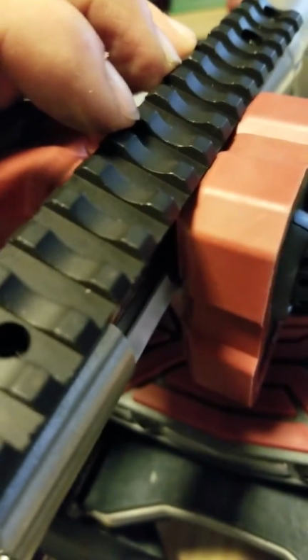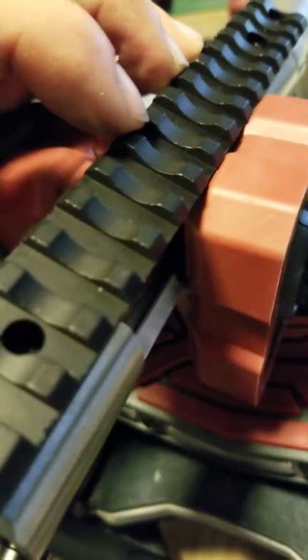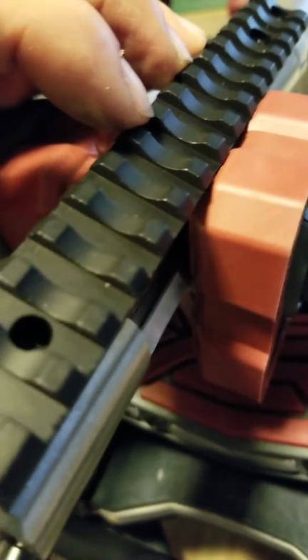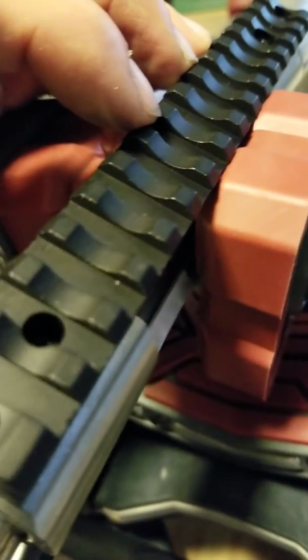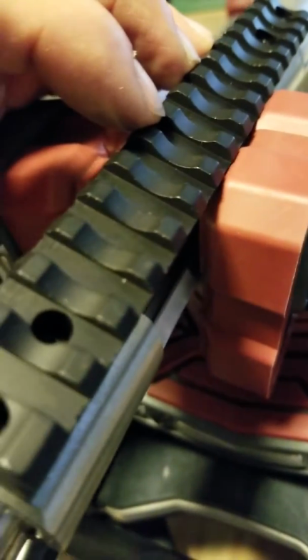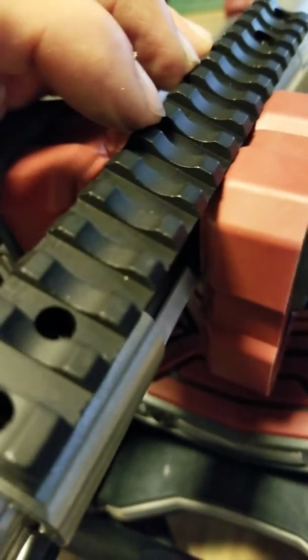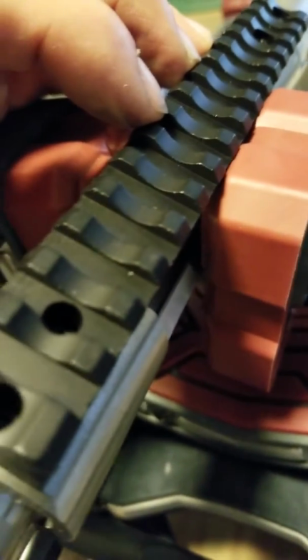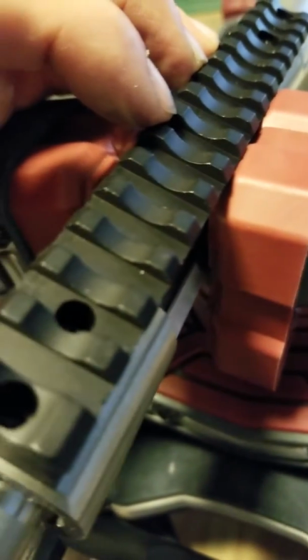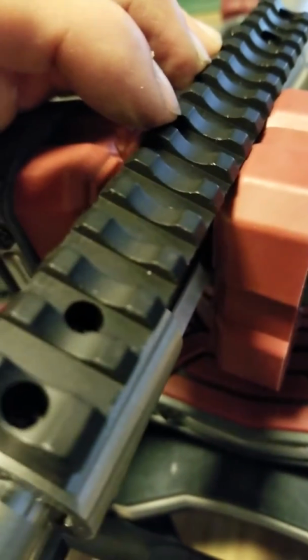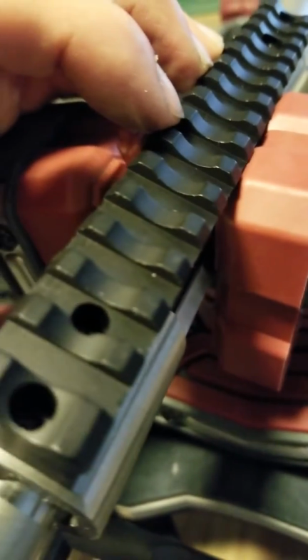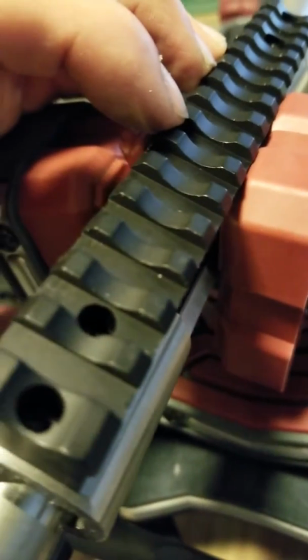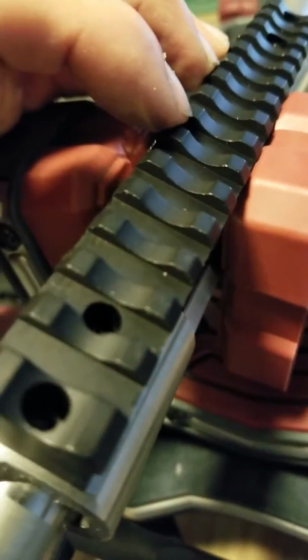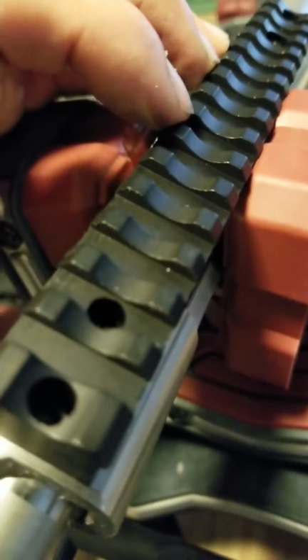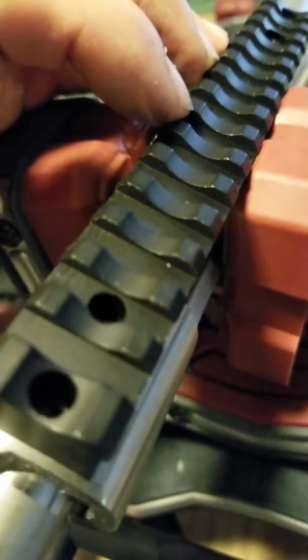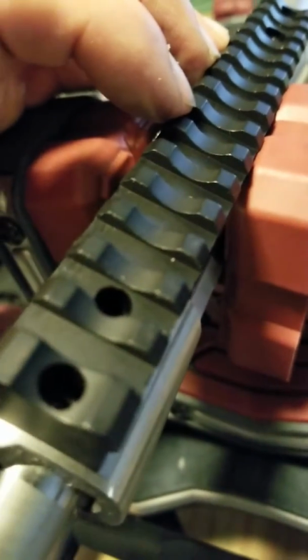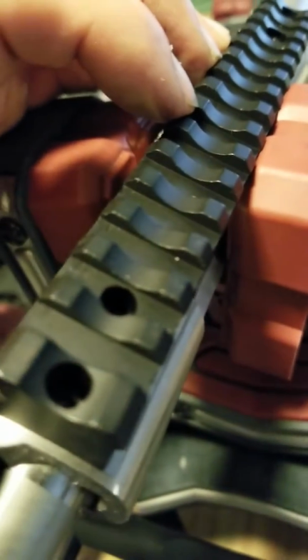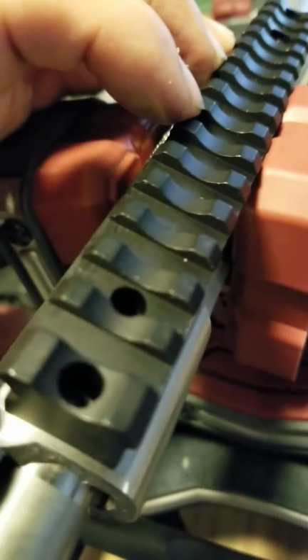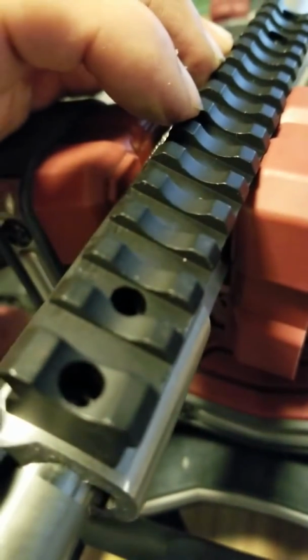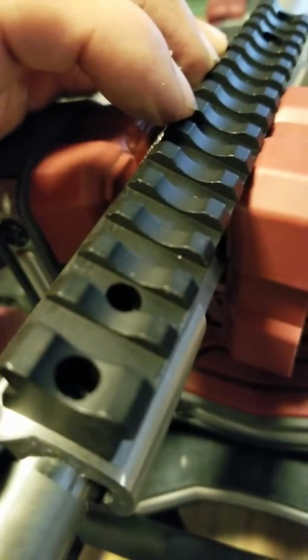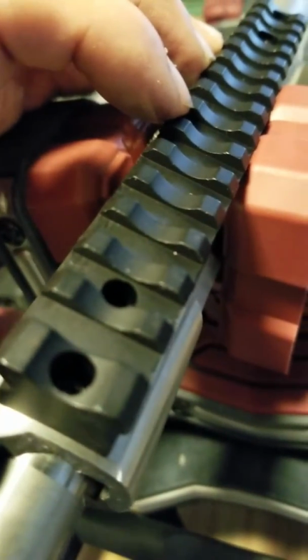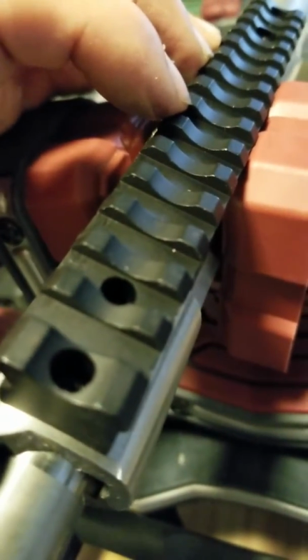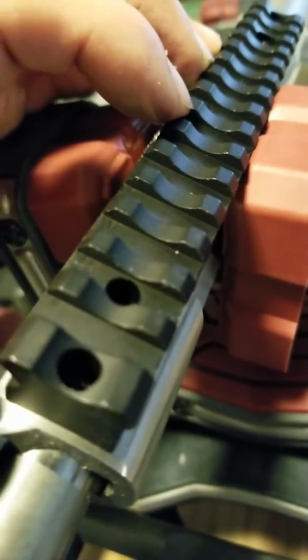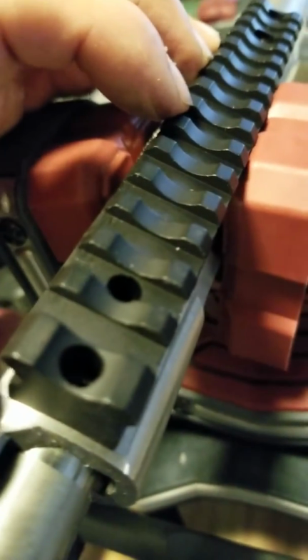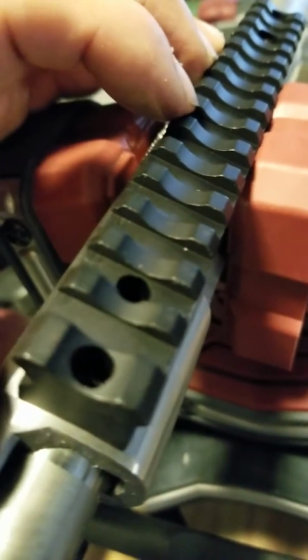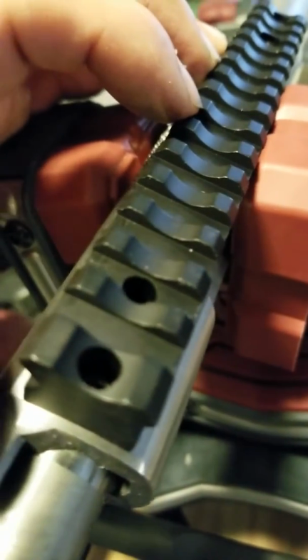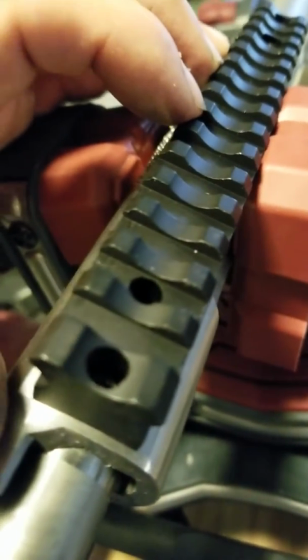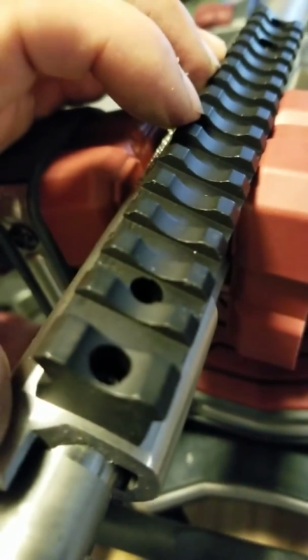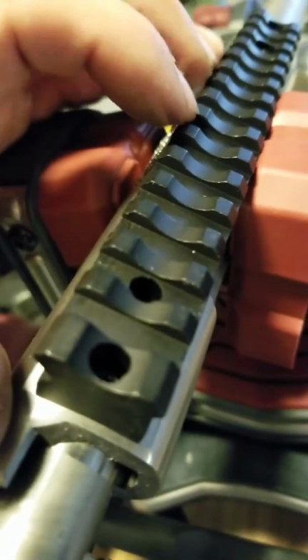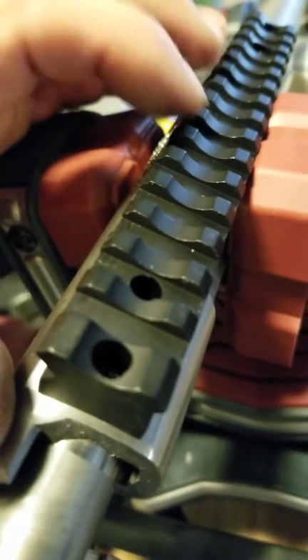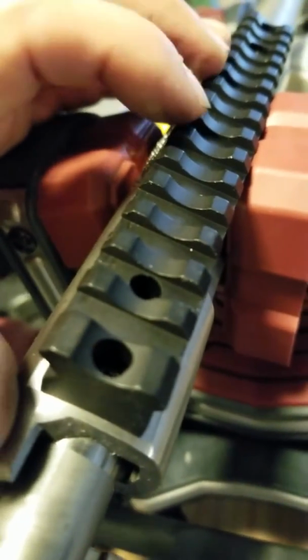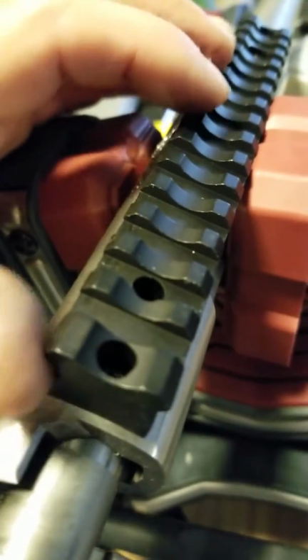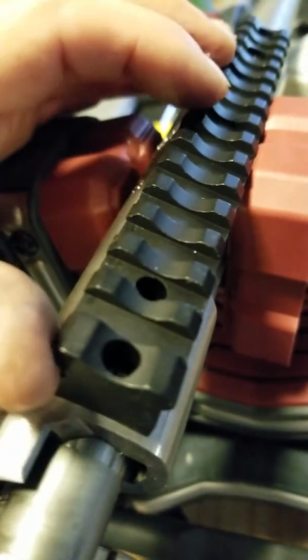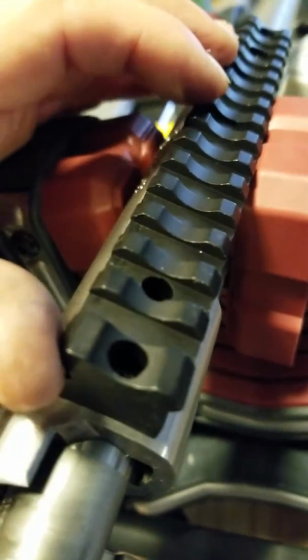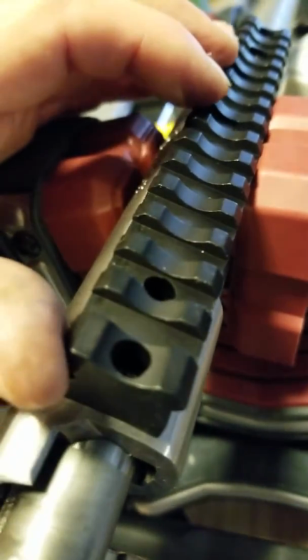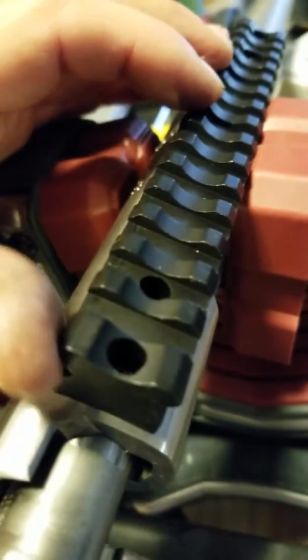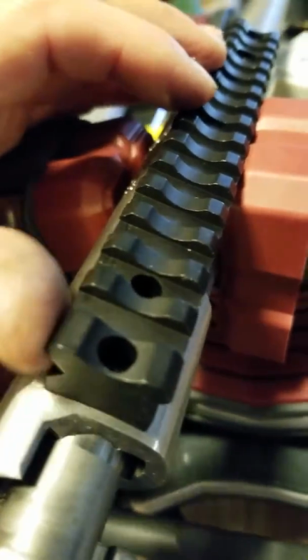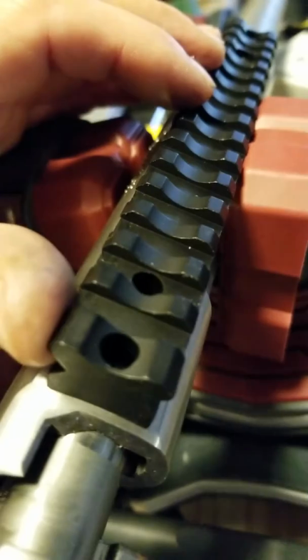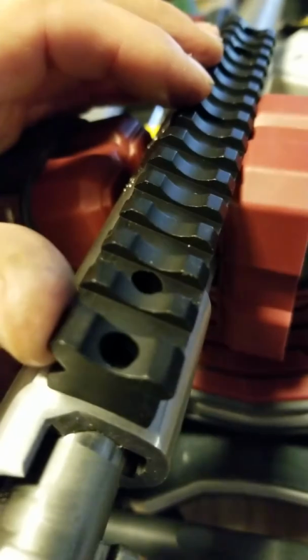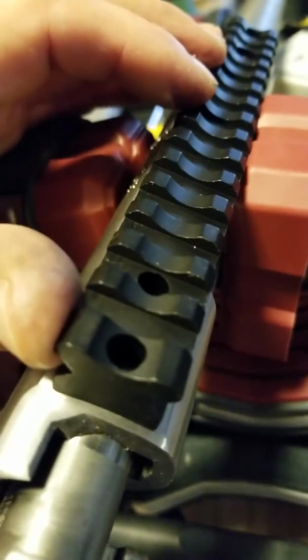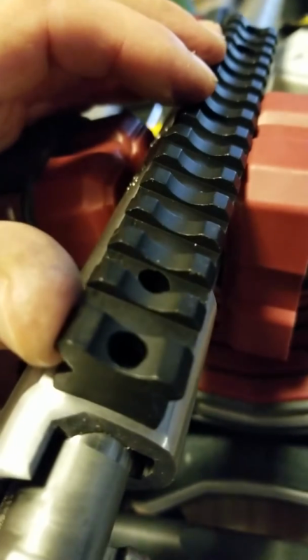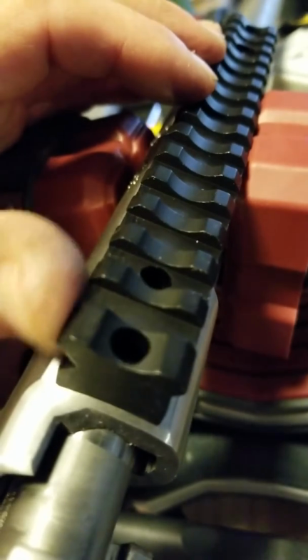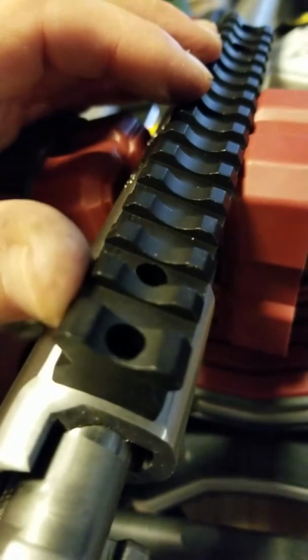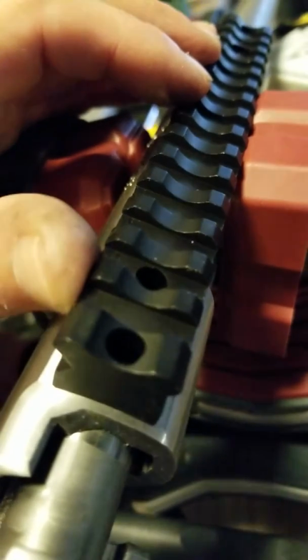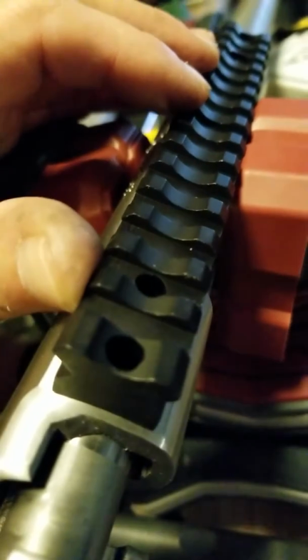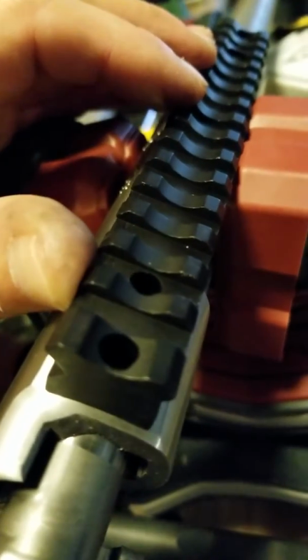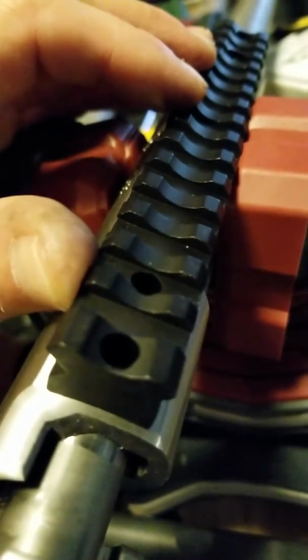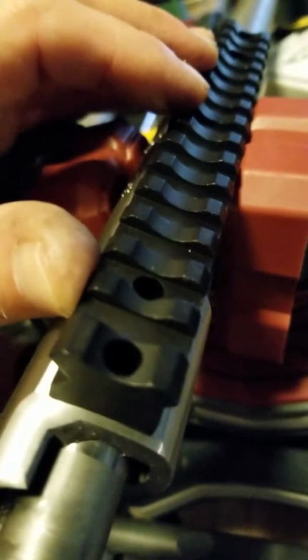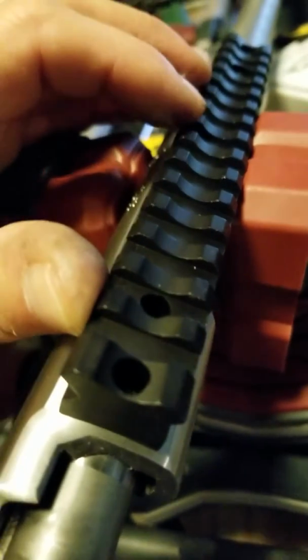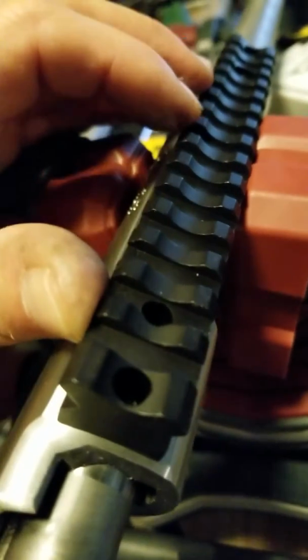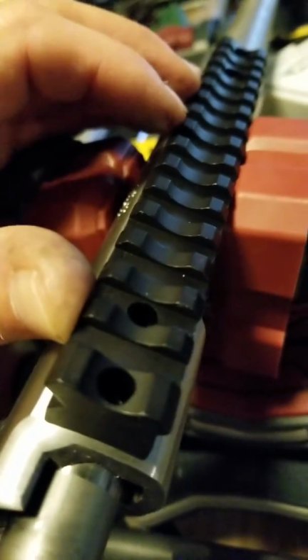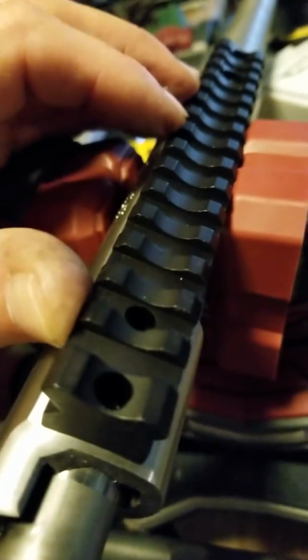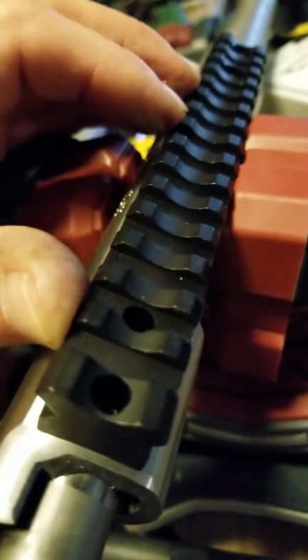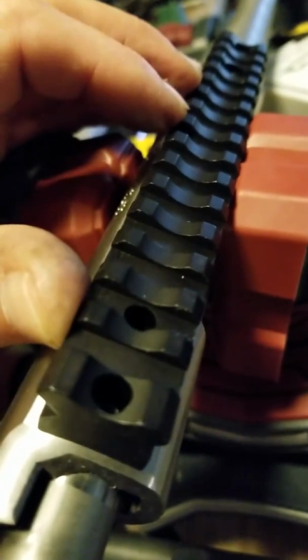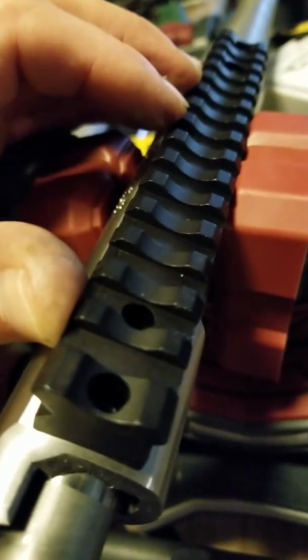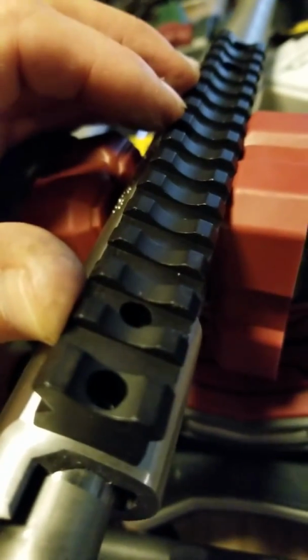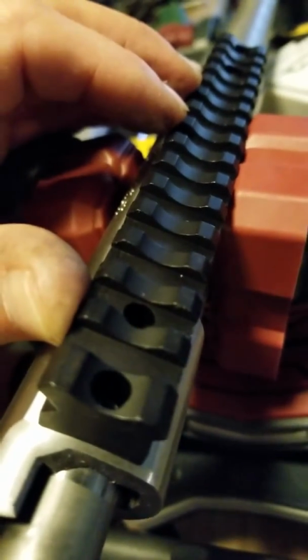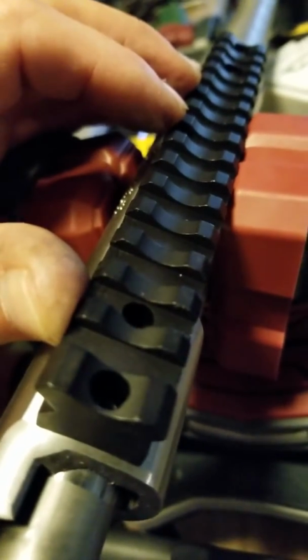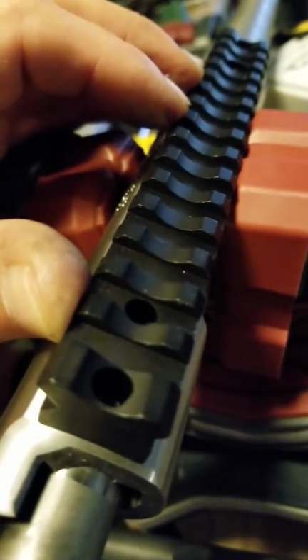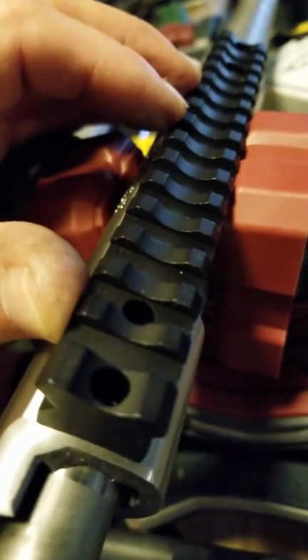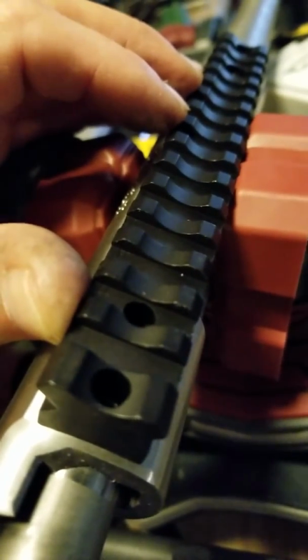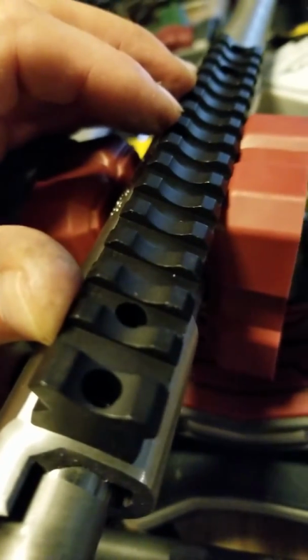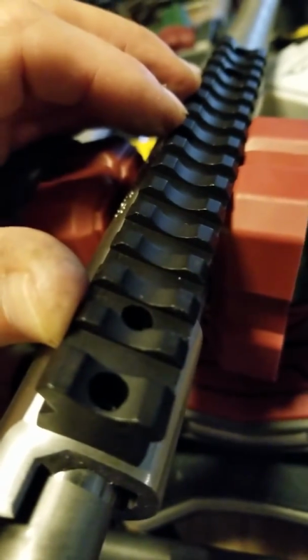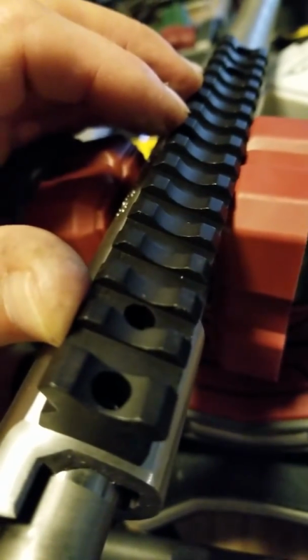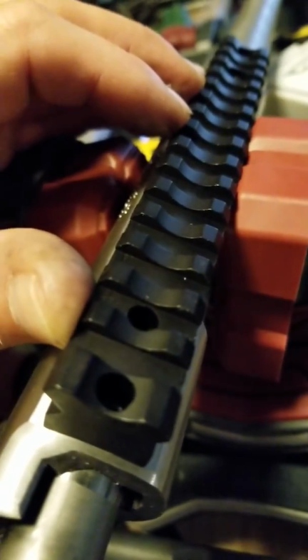The next thing we're going to do is pre-fit the rings, make sure they fit properly on this Night Force base, and then we'll attach the scope.